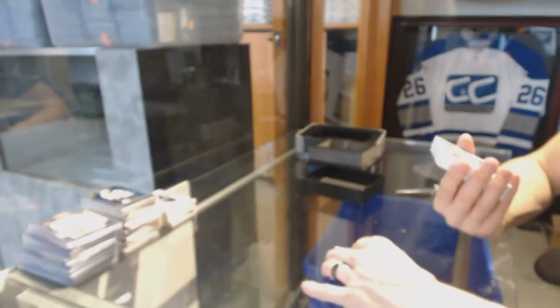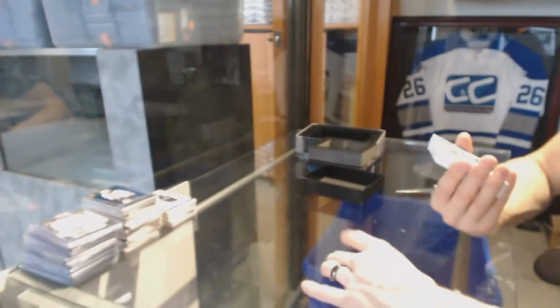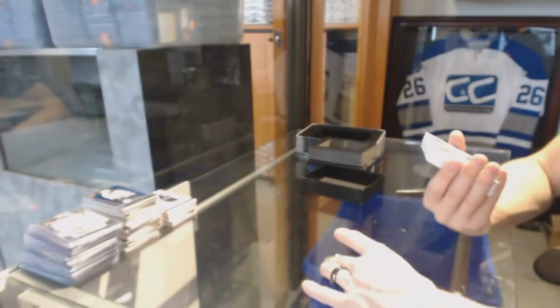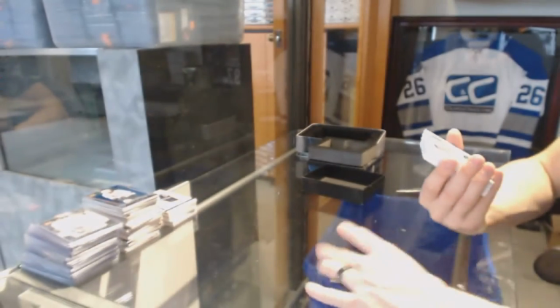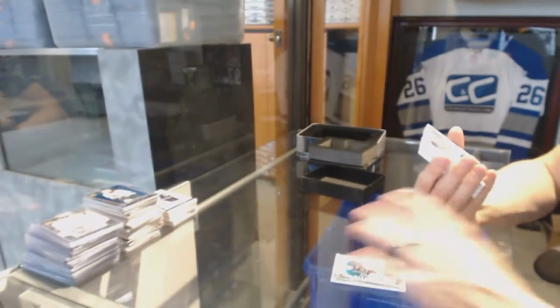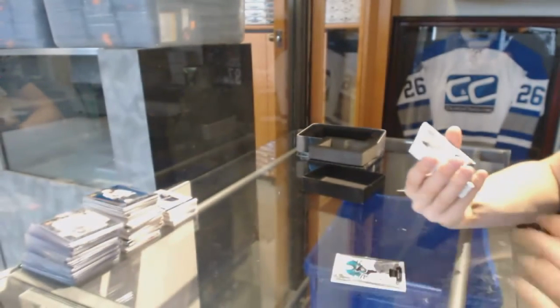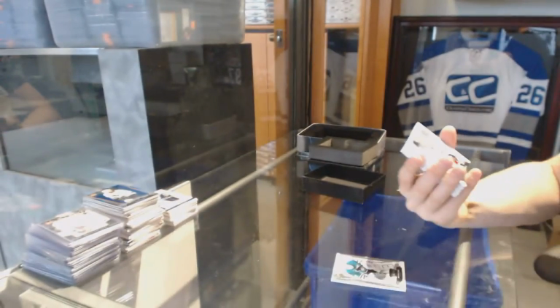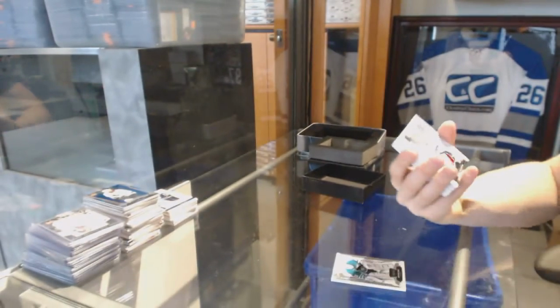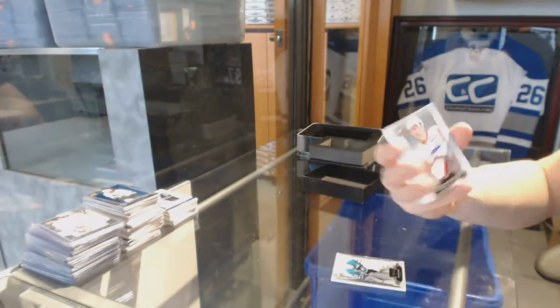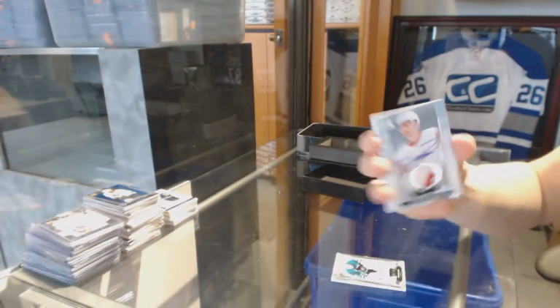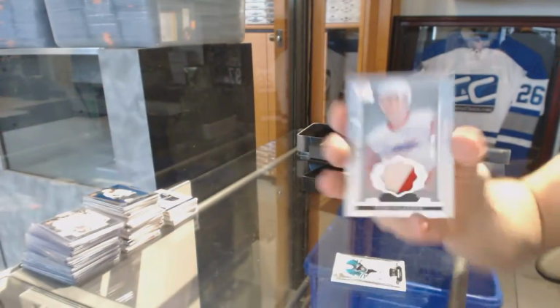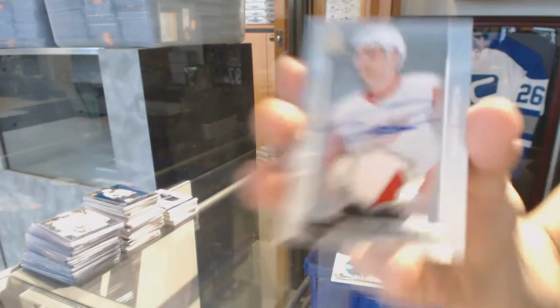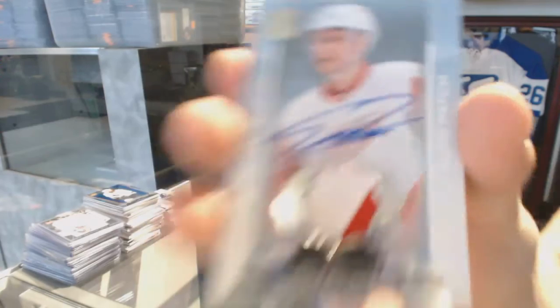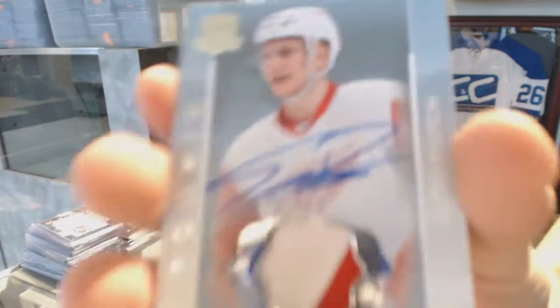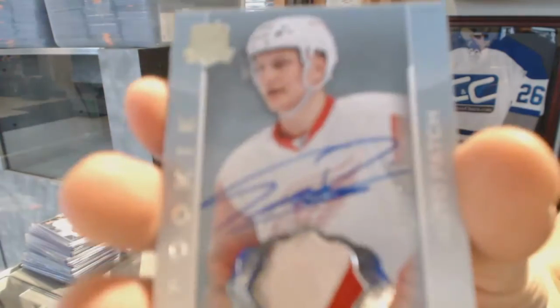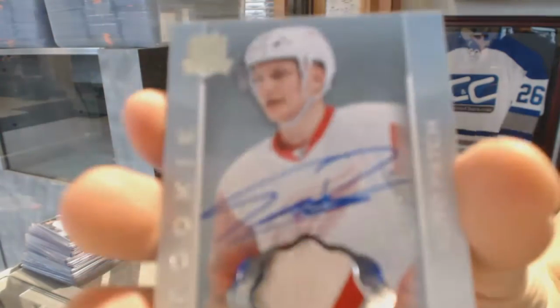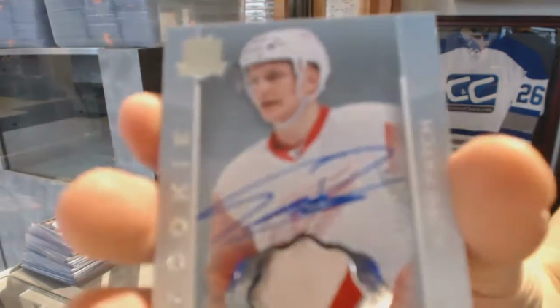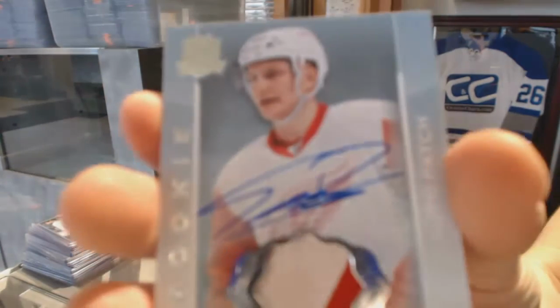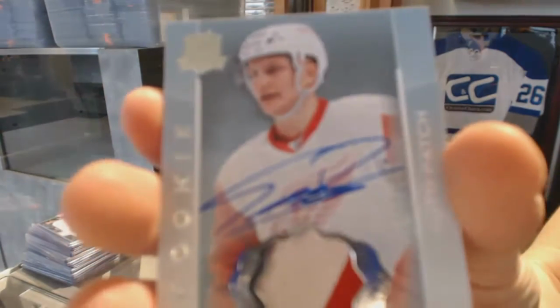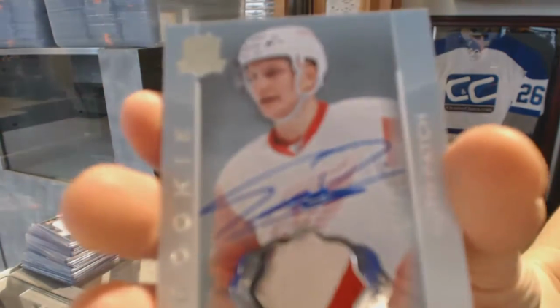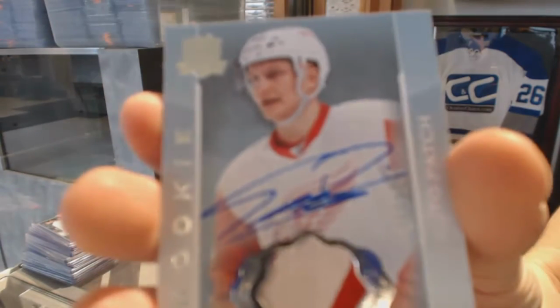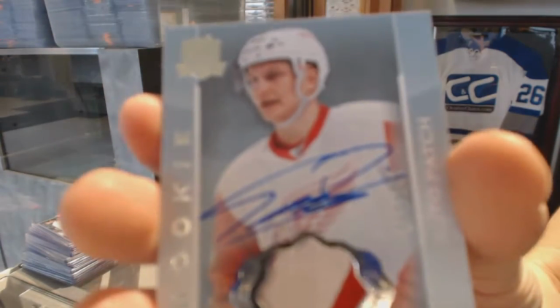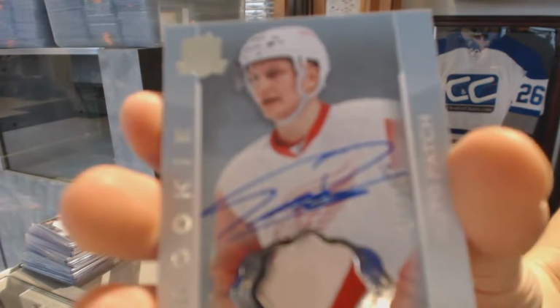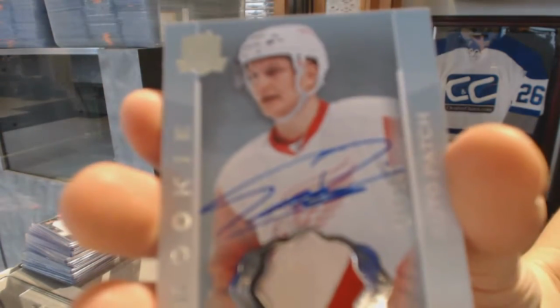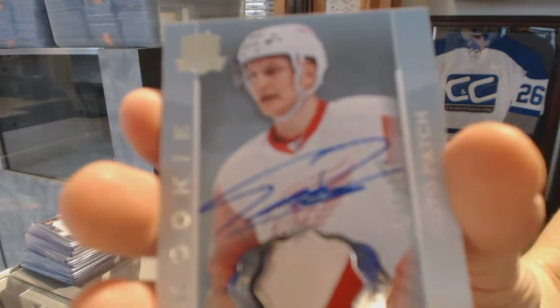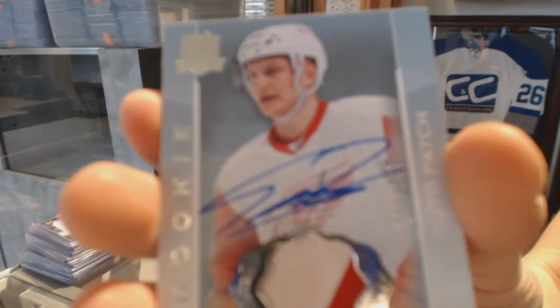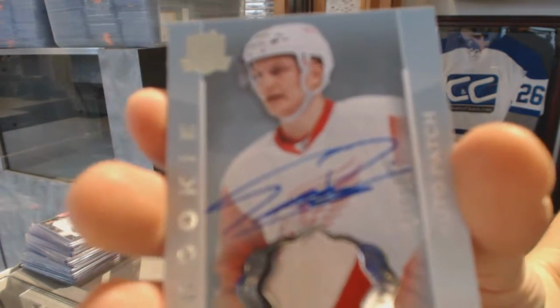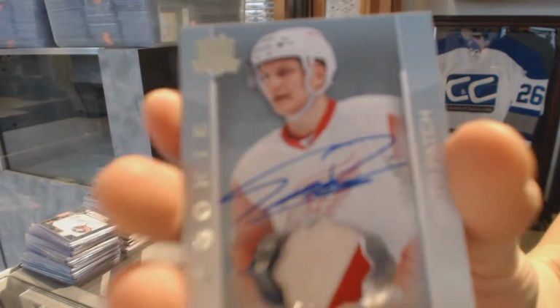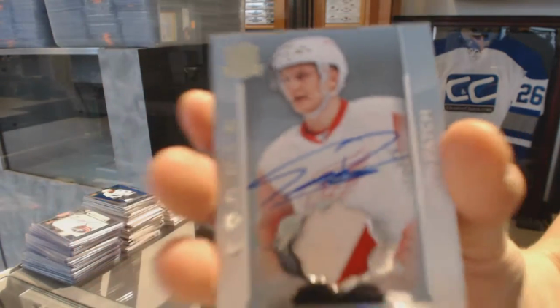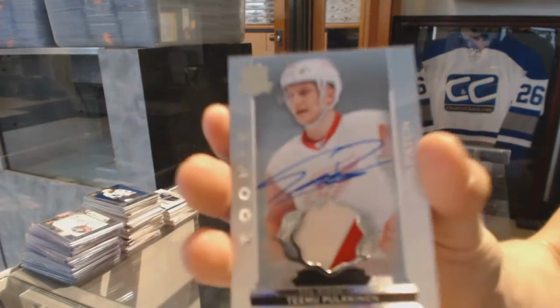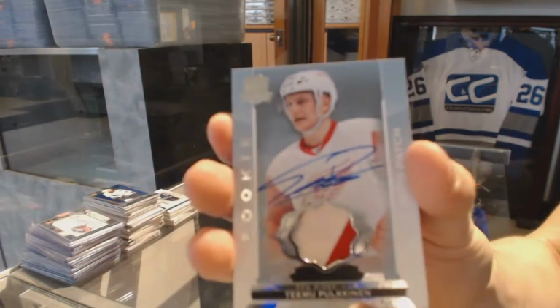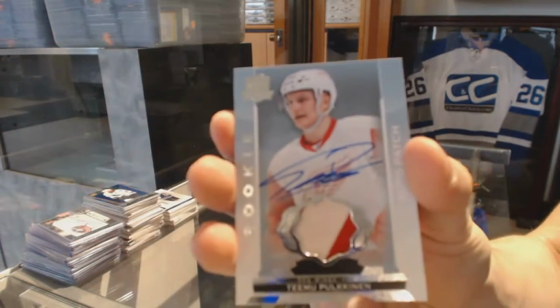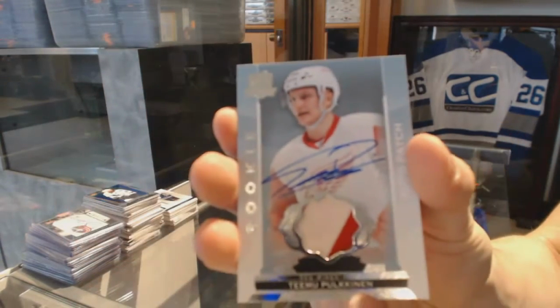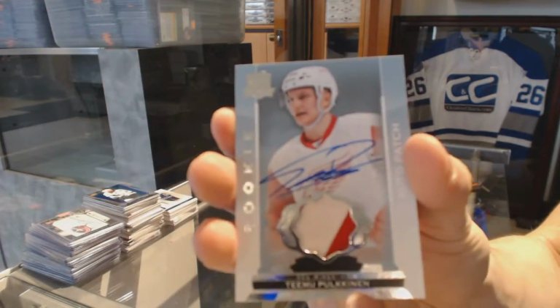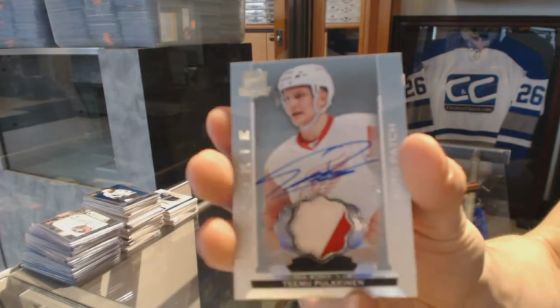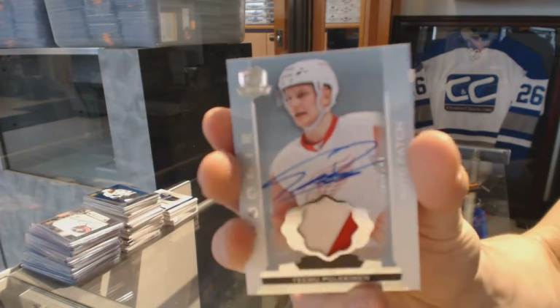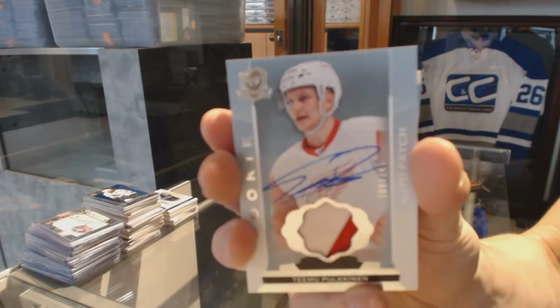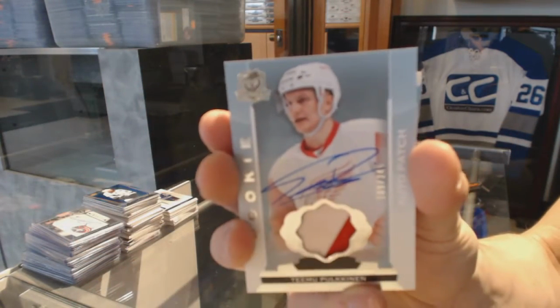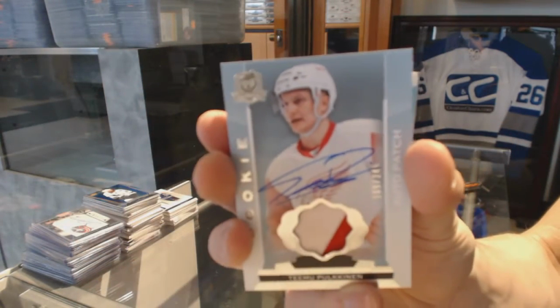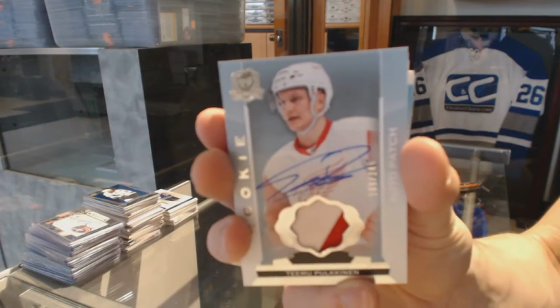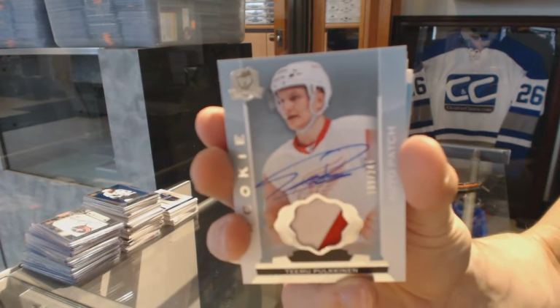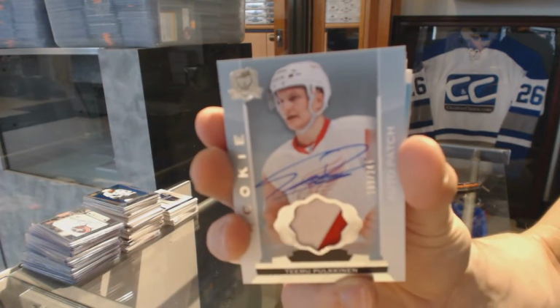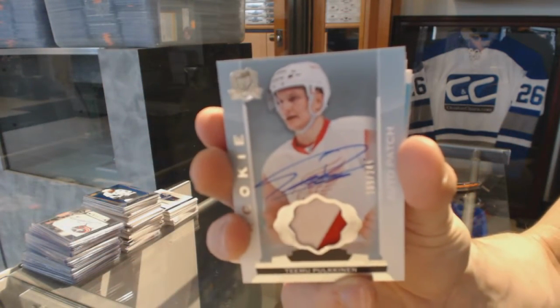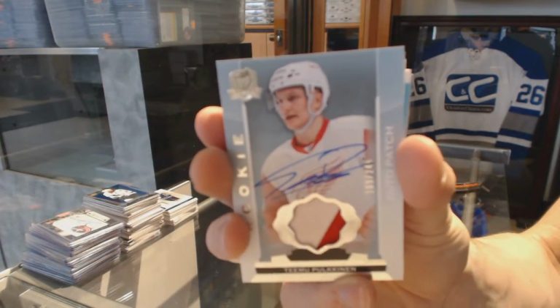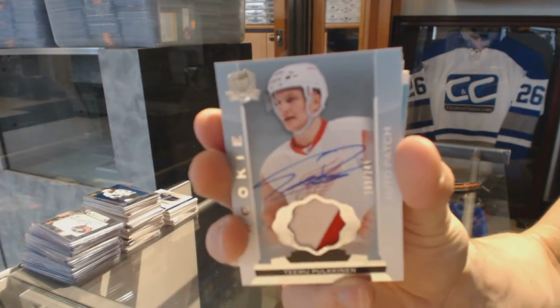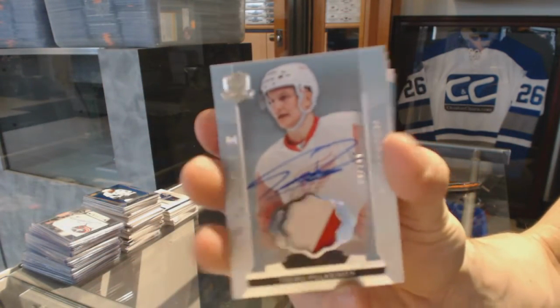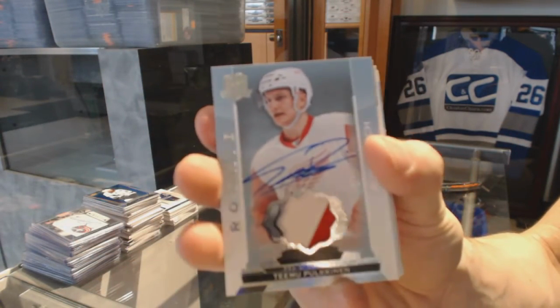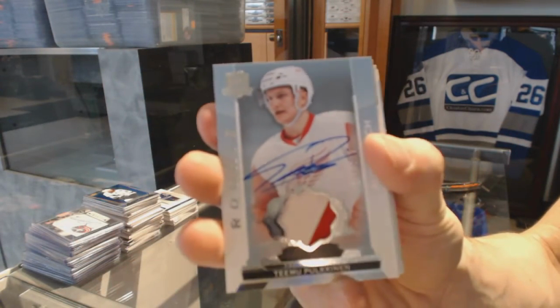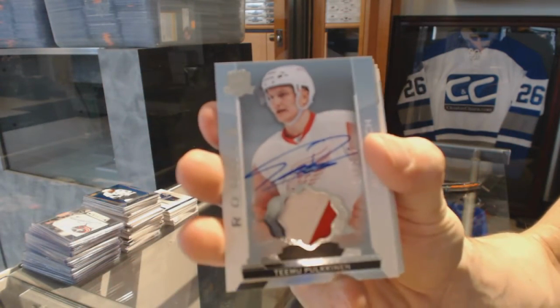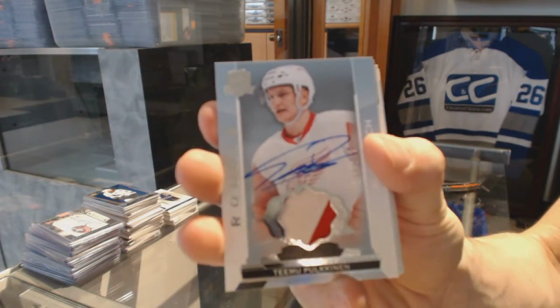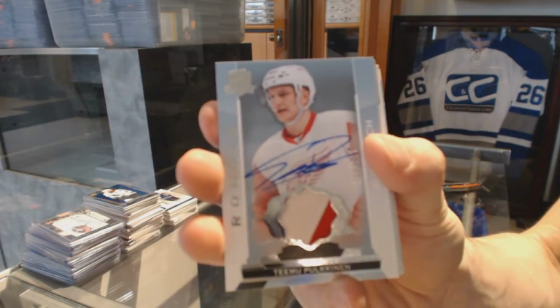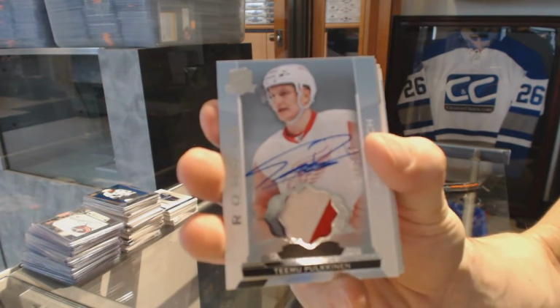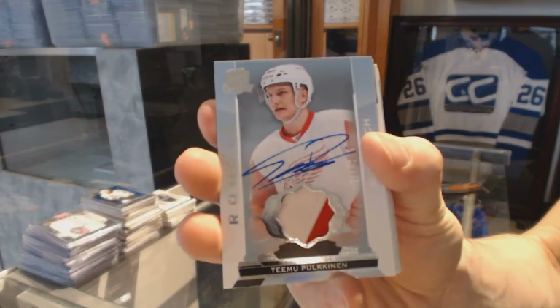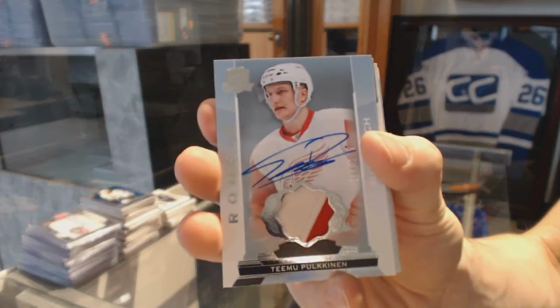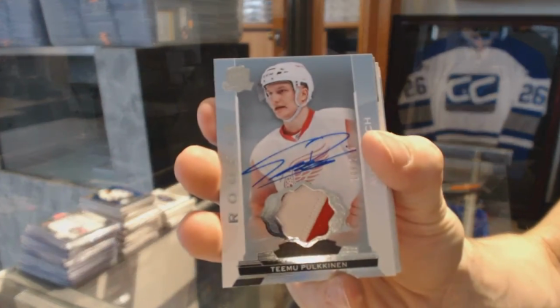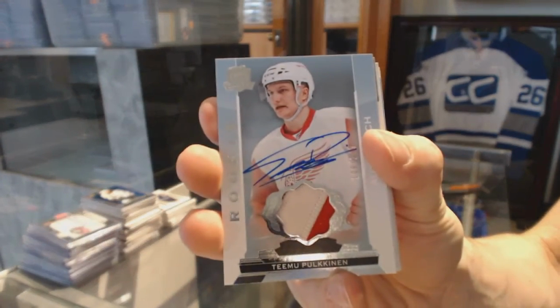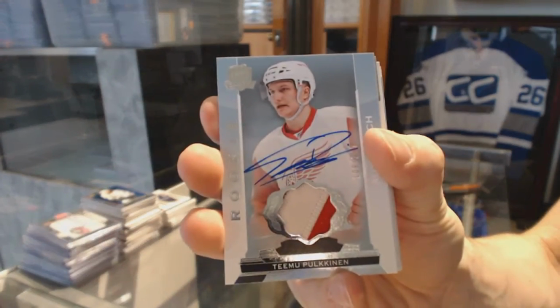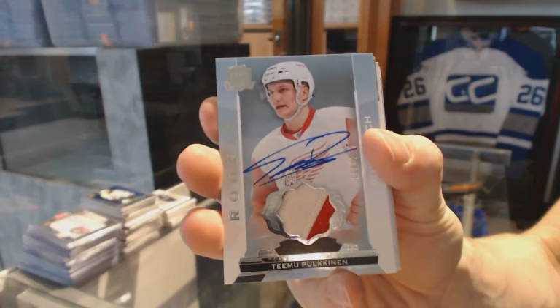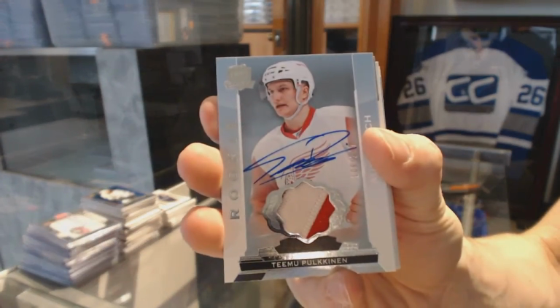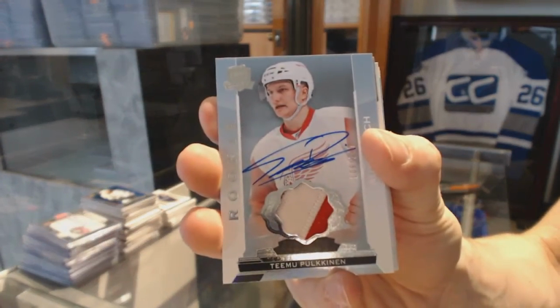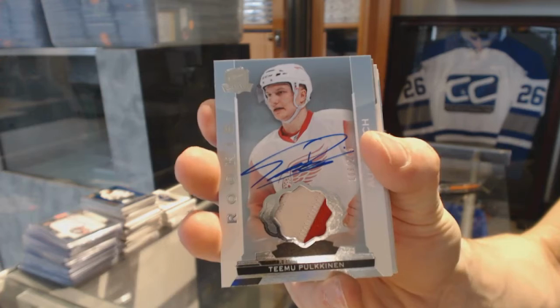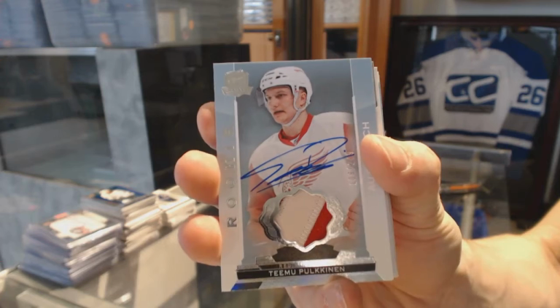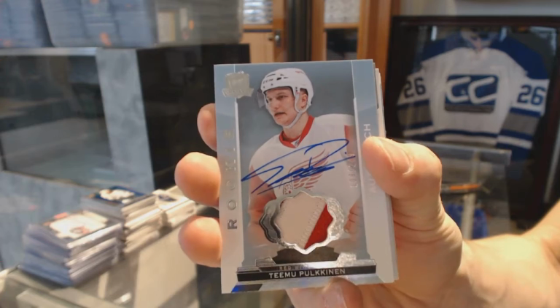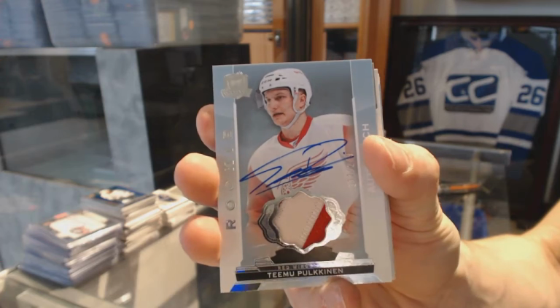We've got a two-color rookie patch, numbered 249, for the Detroit Red Wings — Timu Pulkanen.